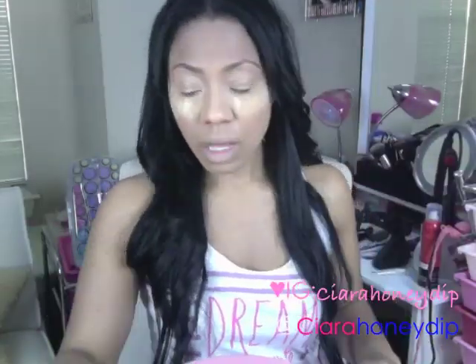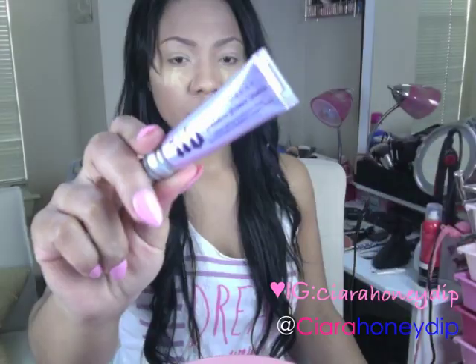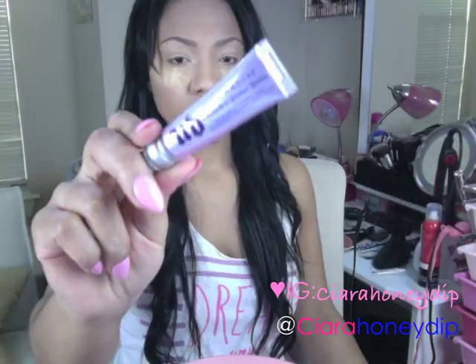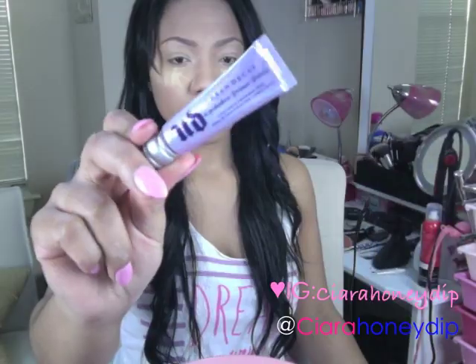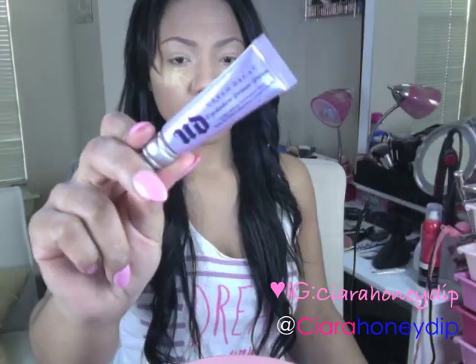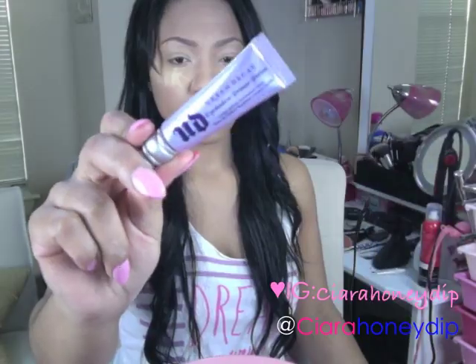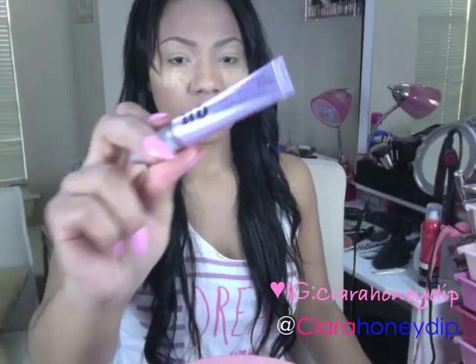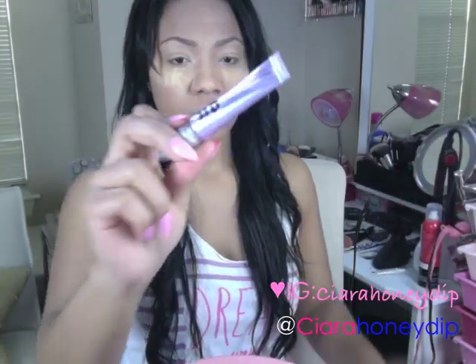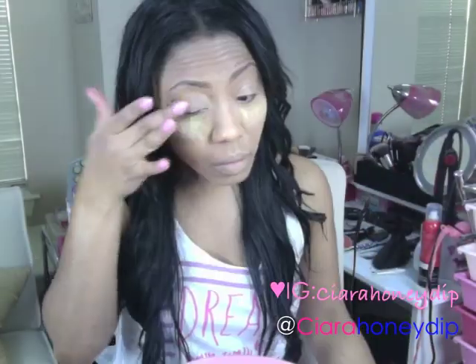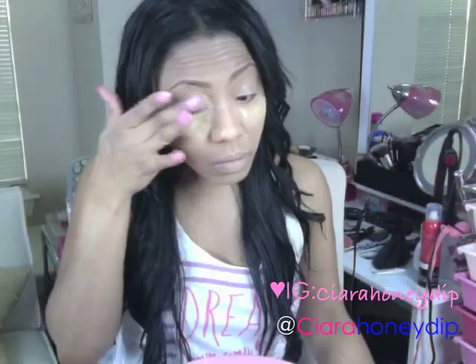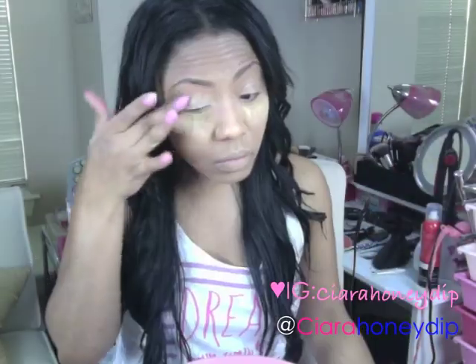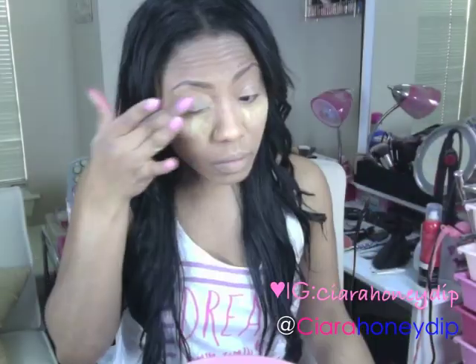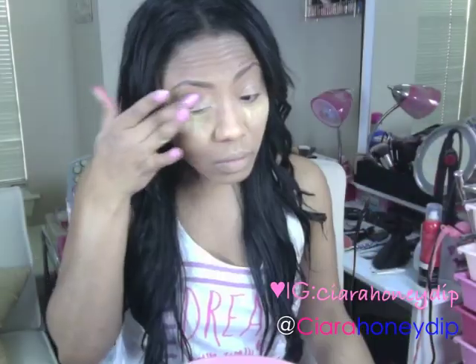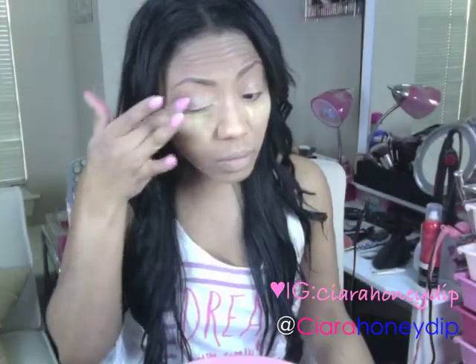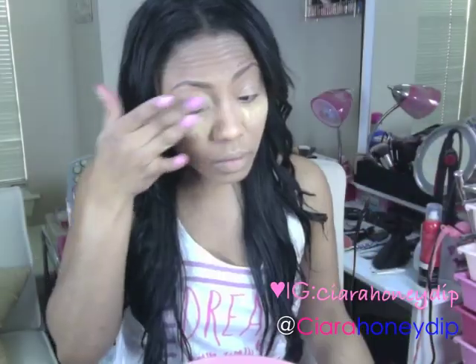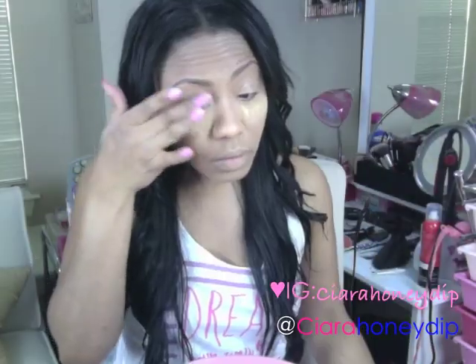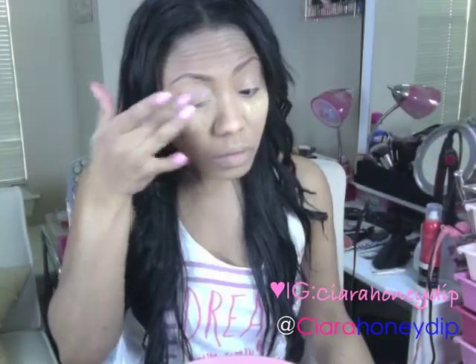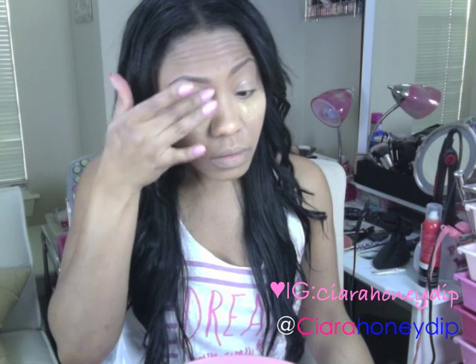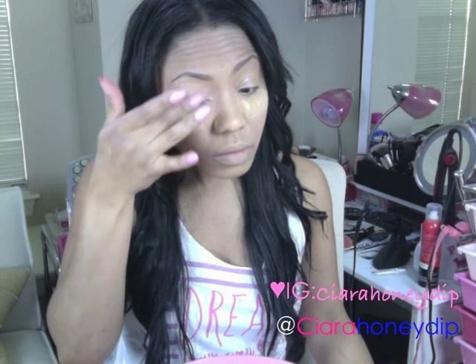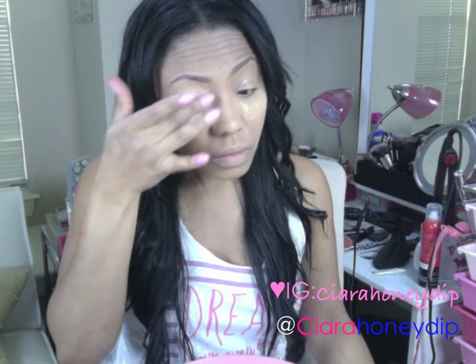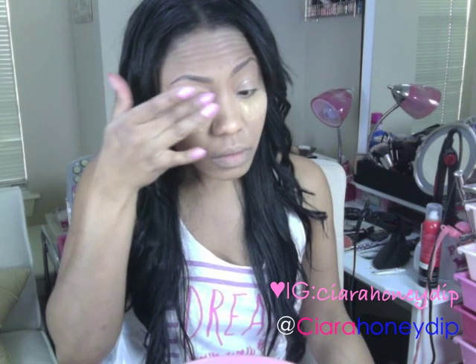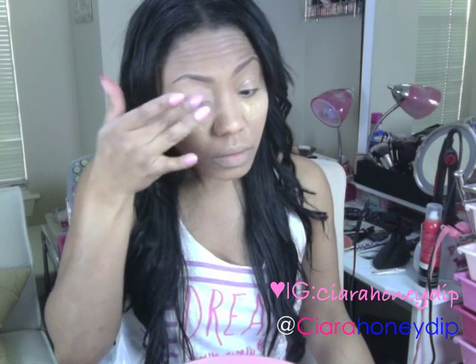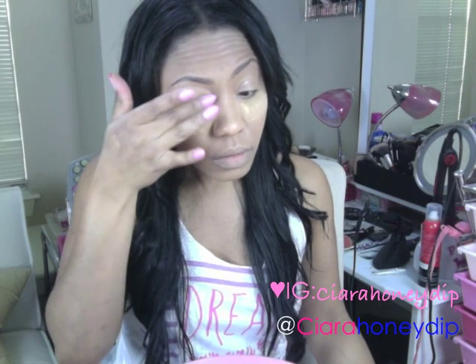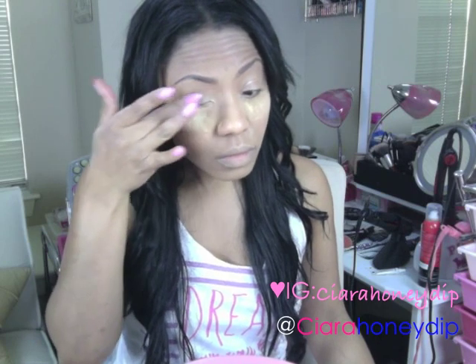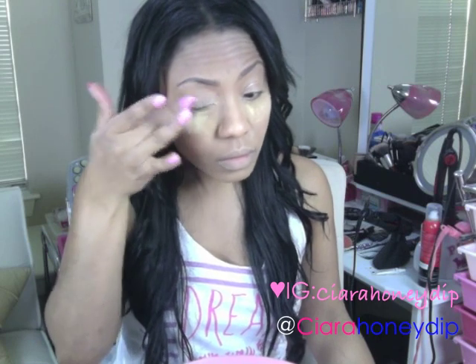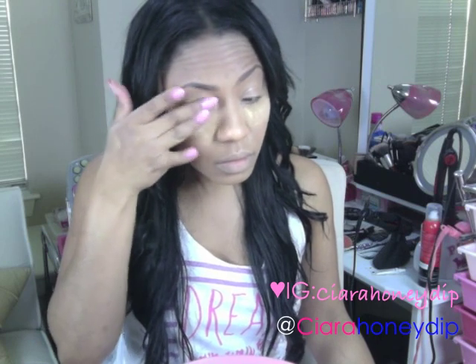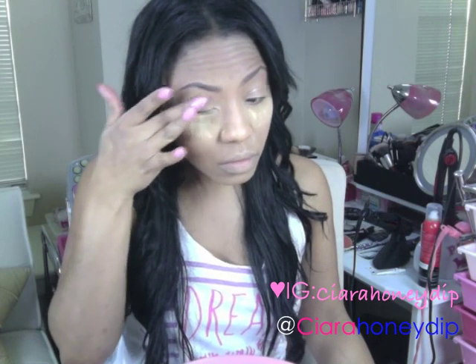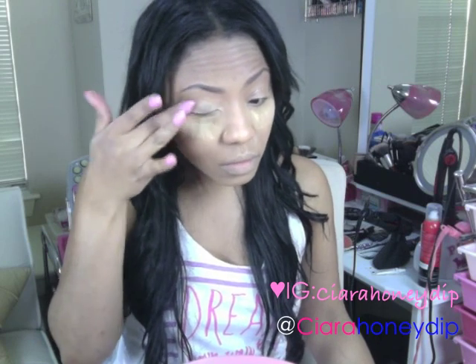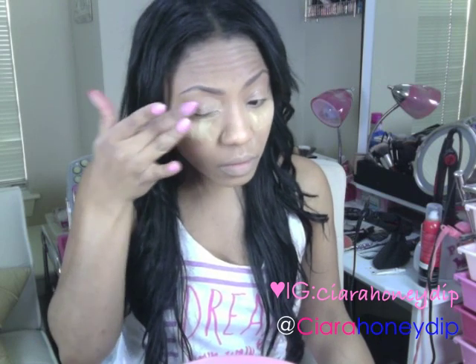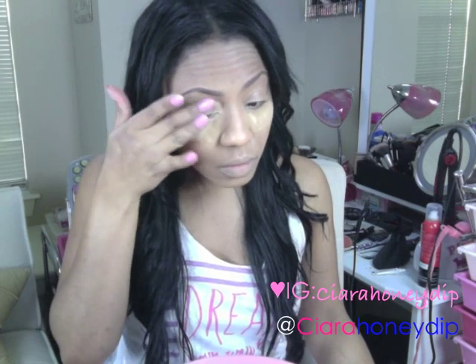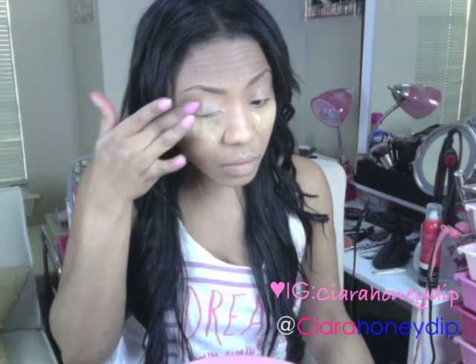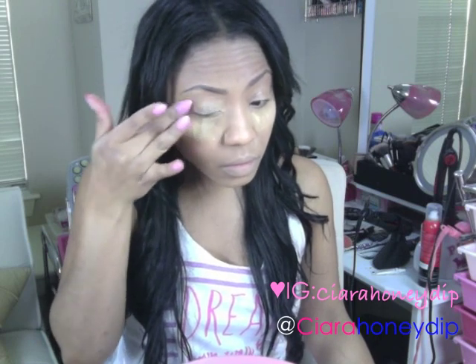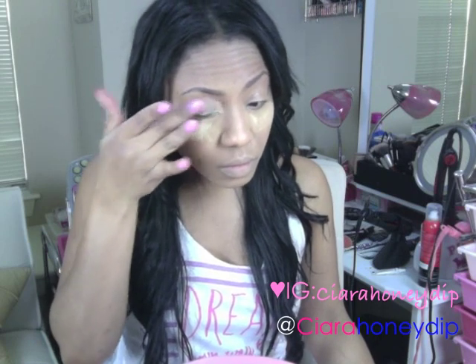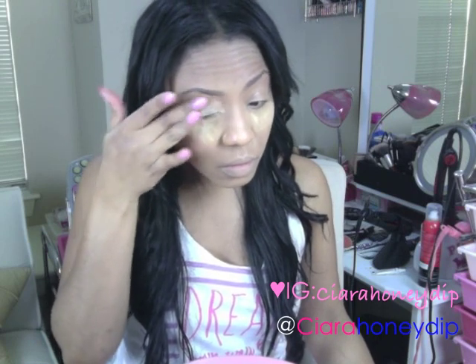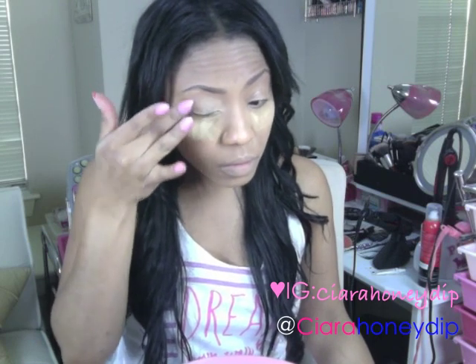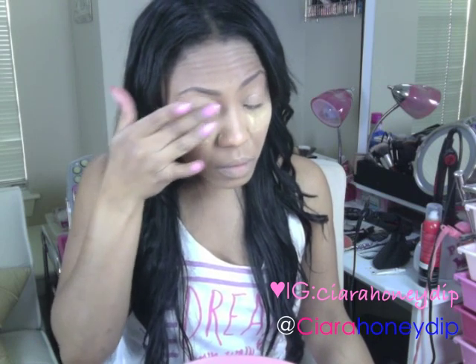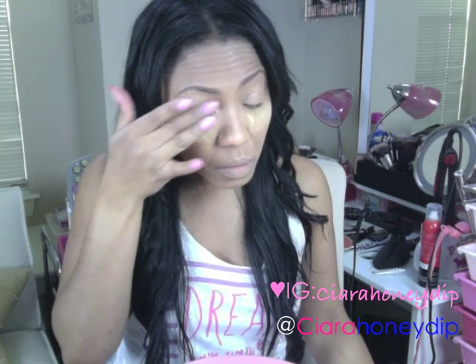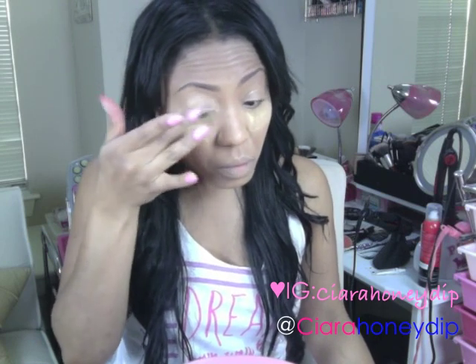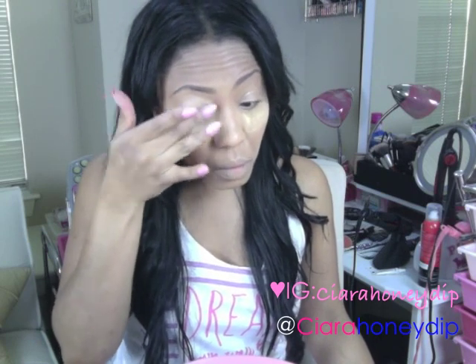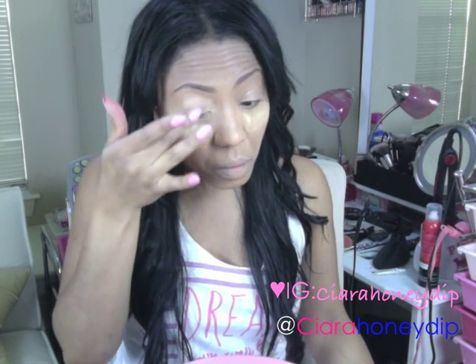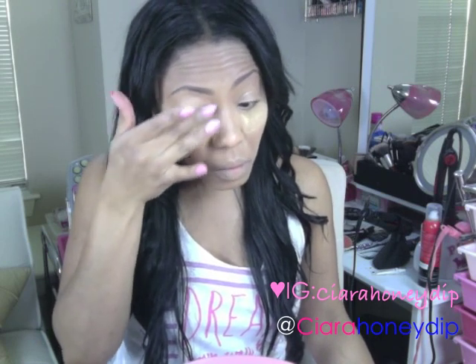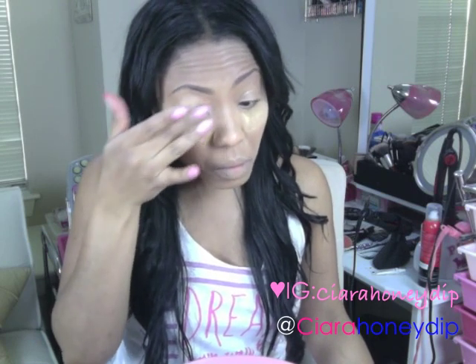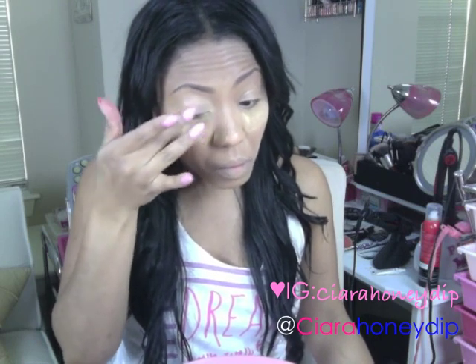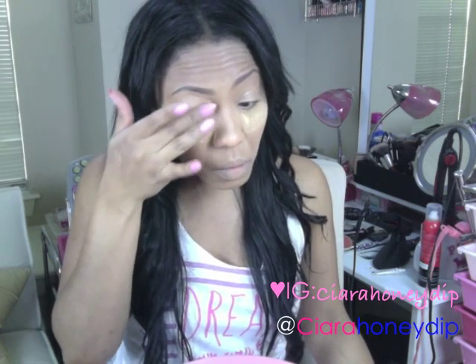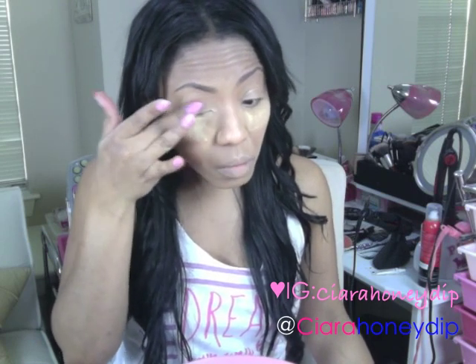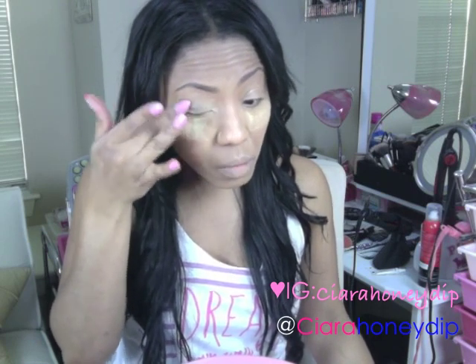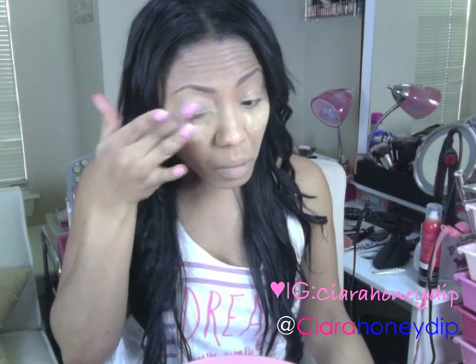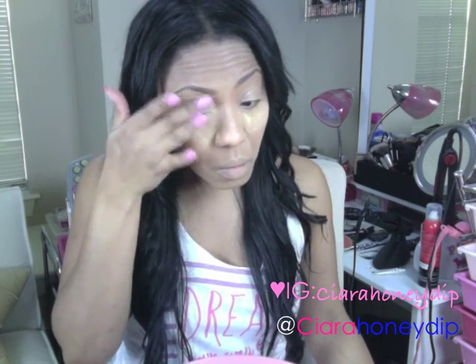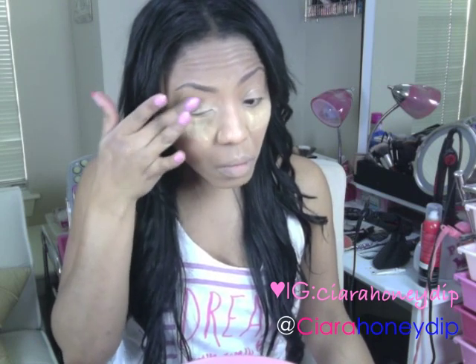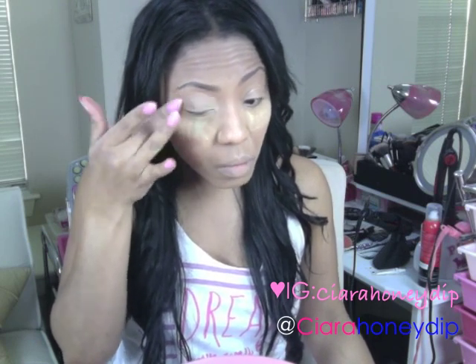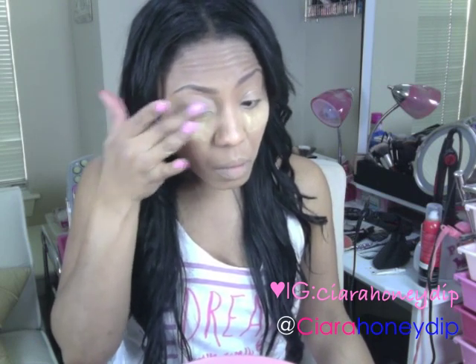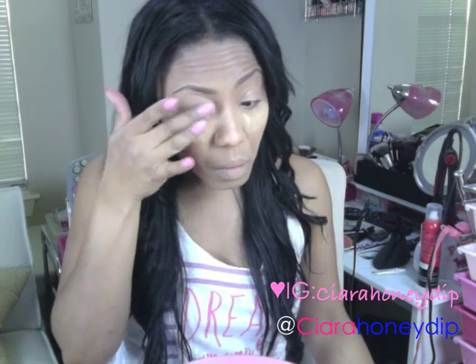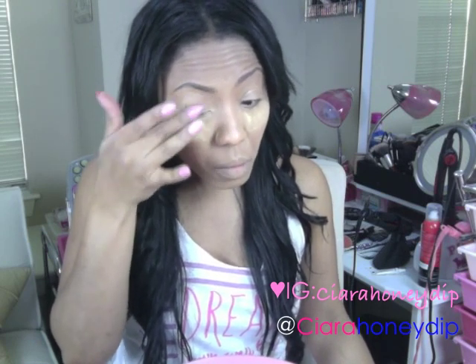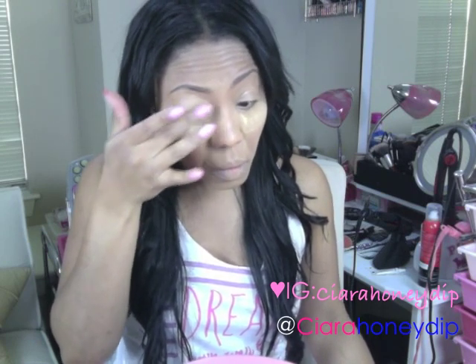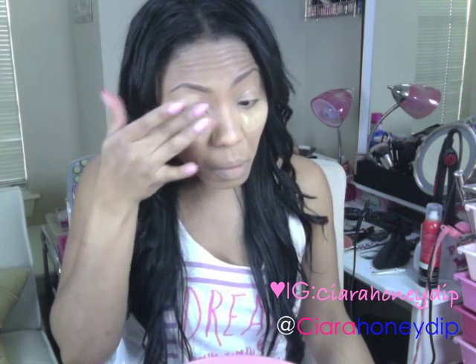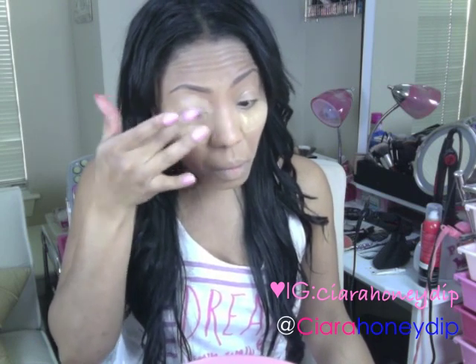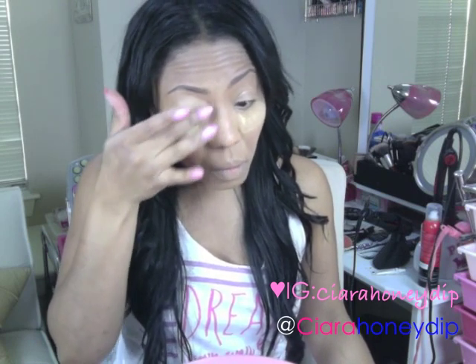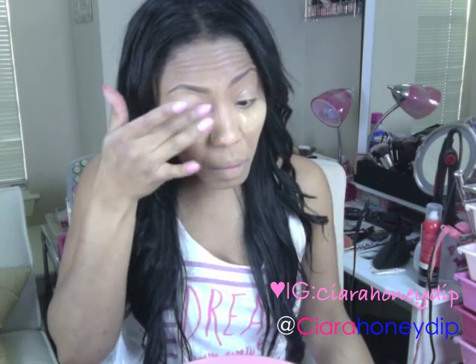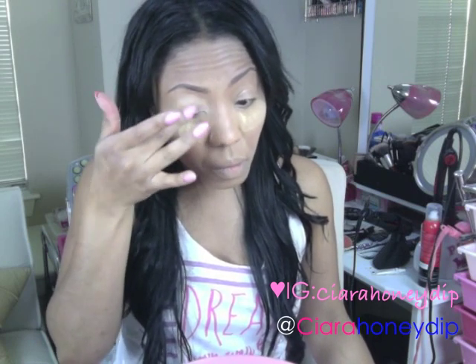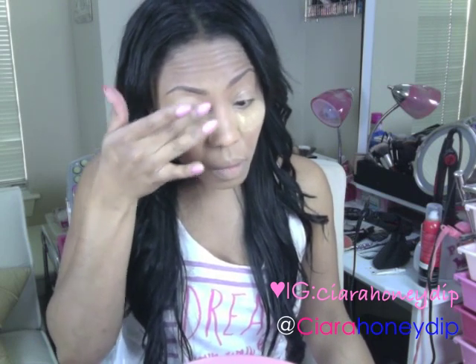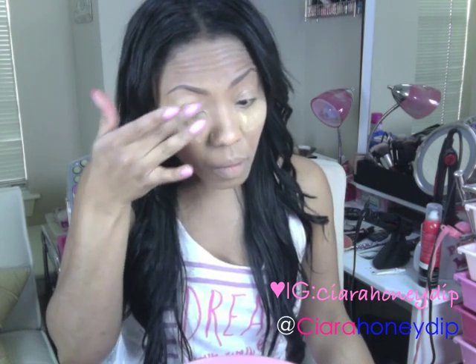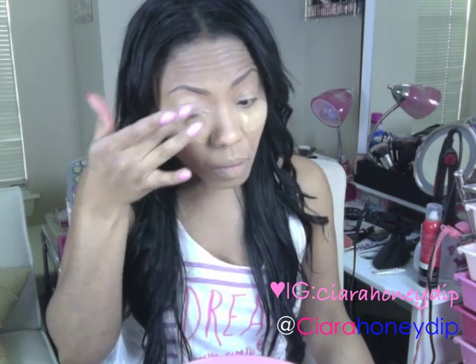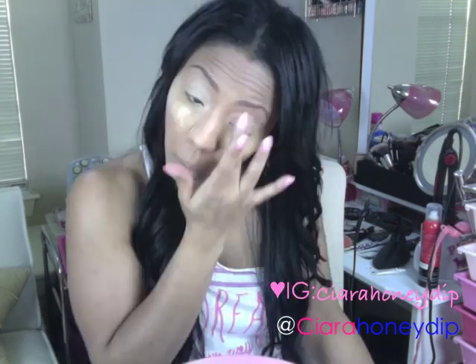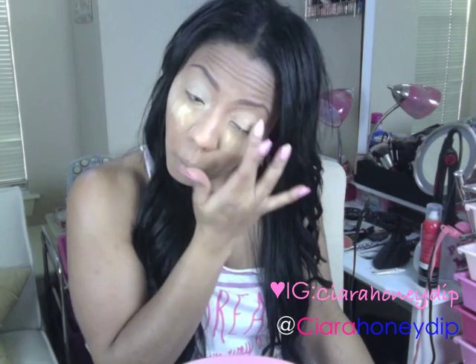I'm going to prime my eyes with Urban Decay's Eyeshadow Primer Potion.